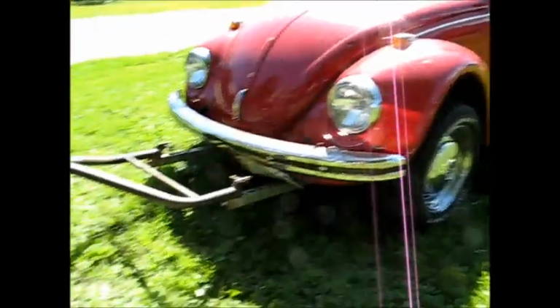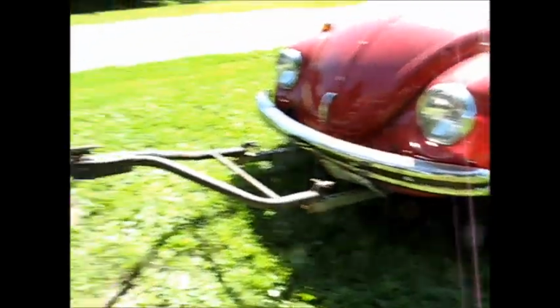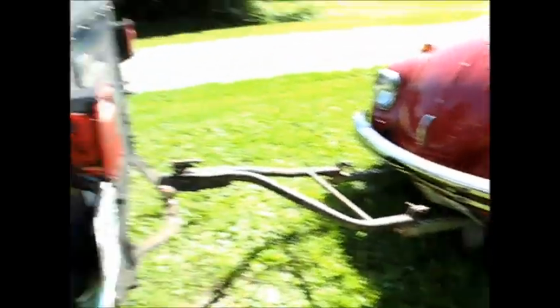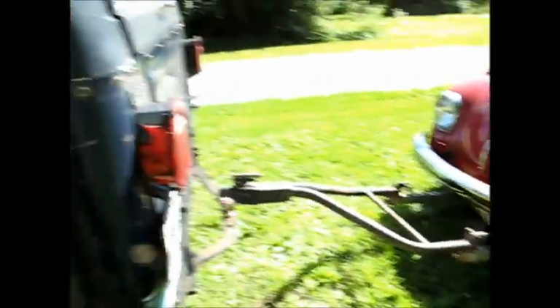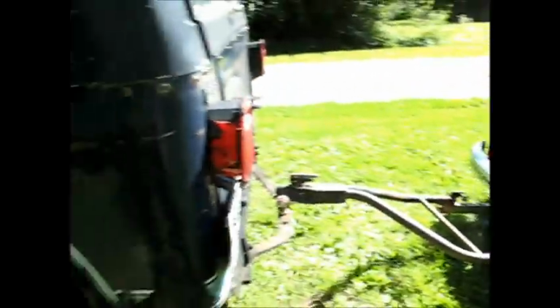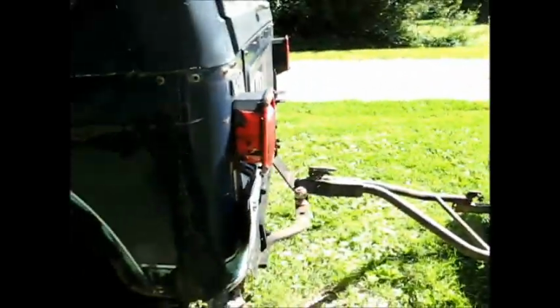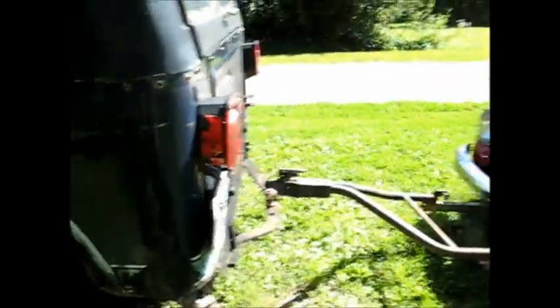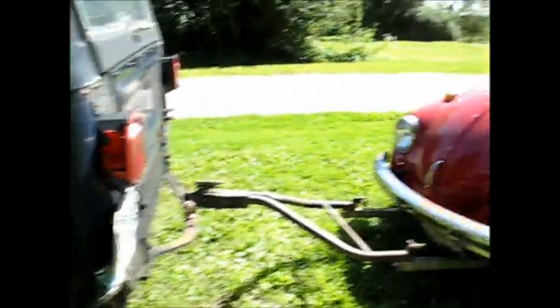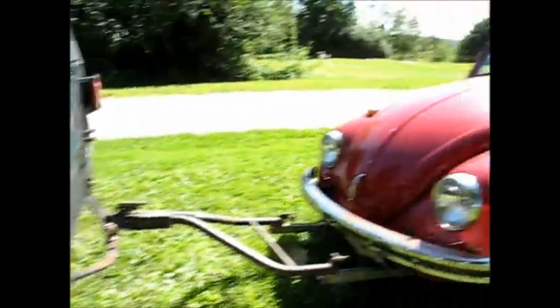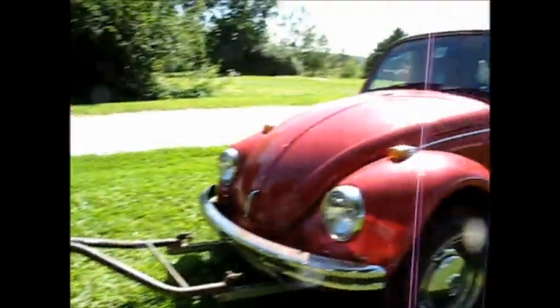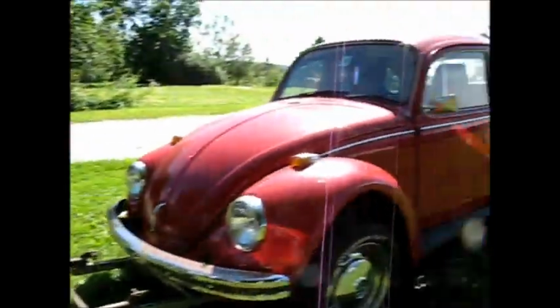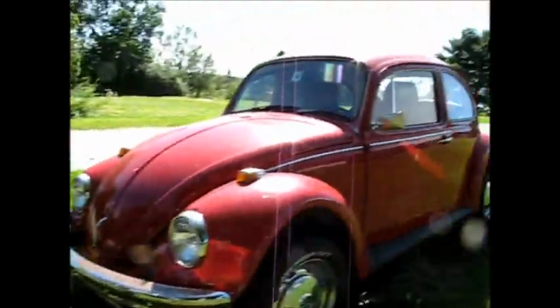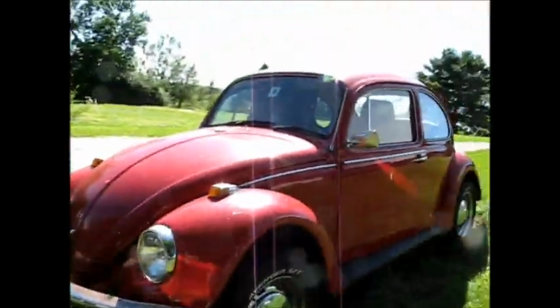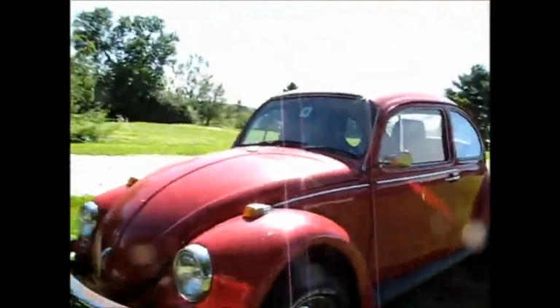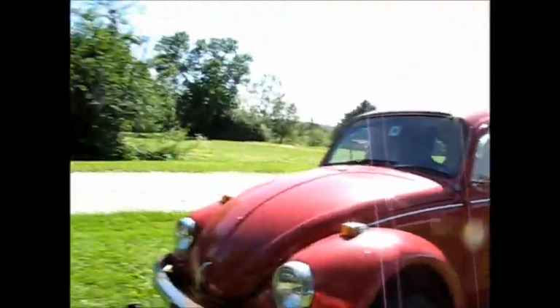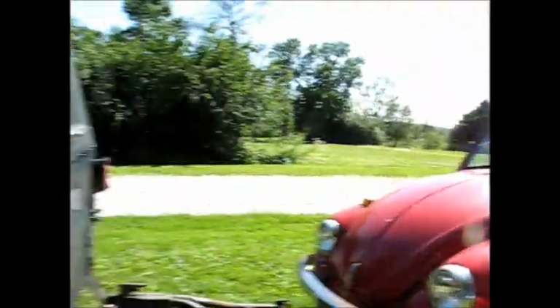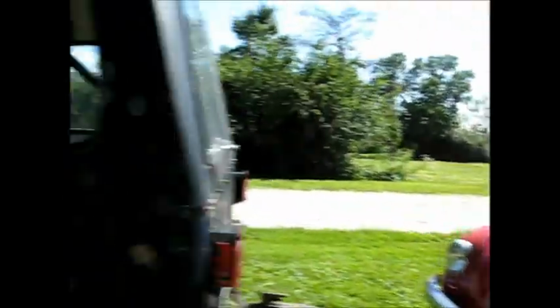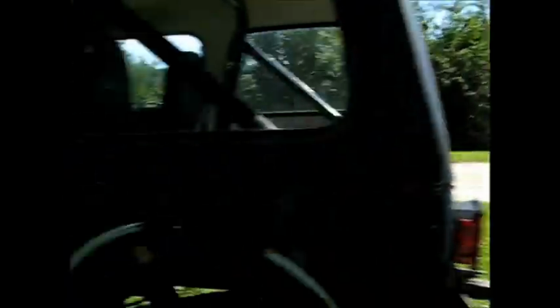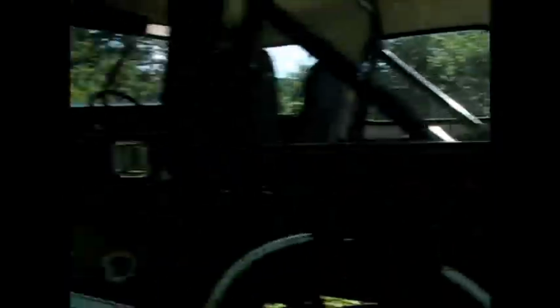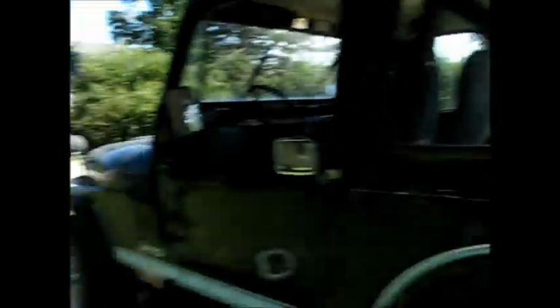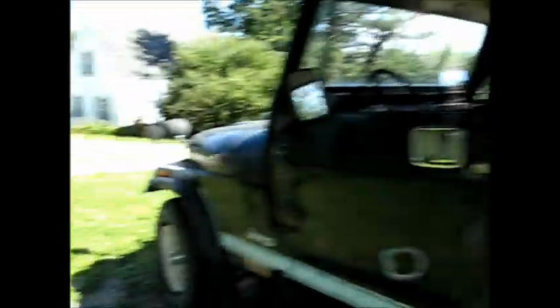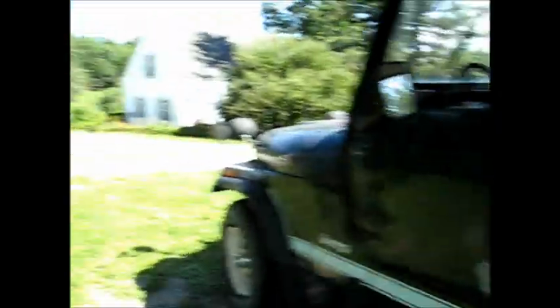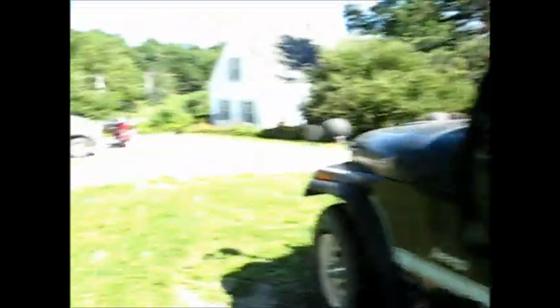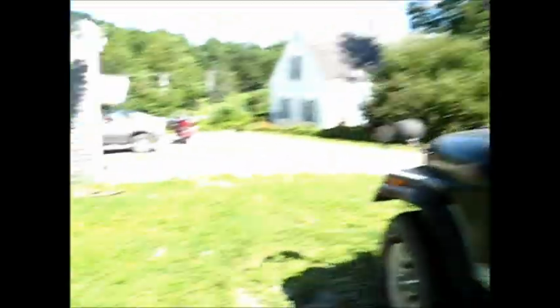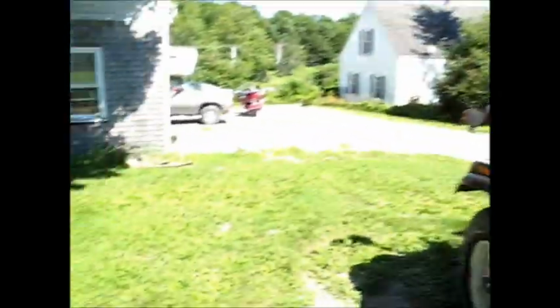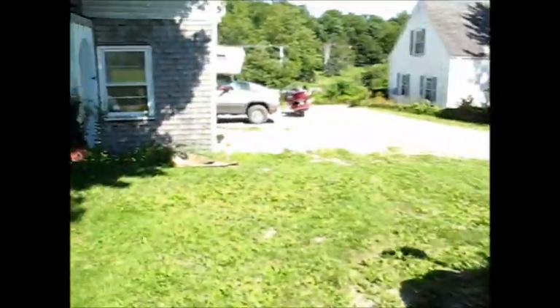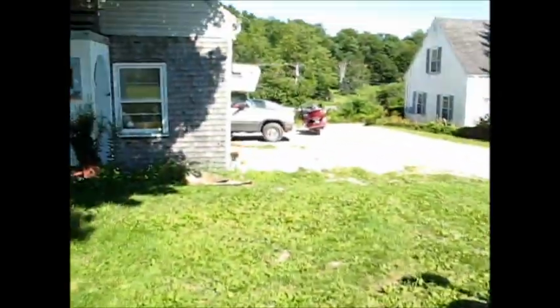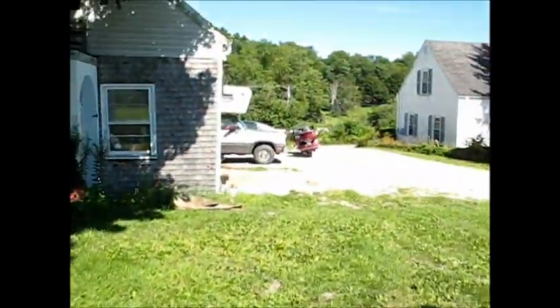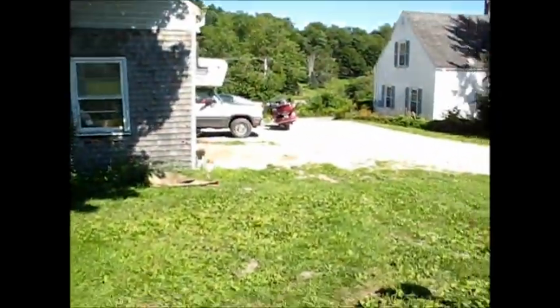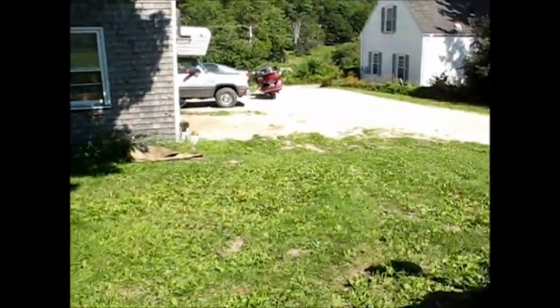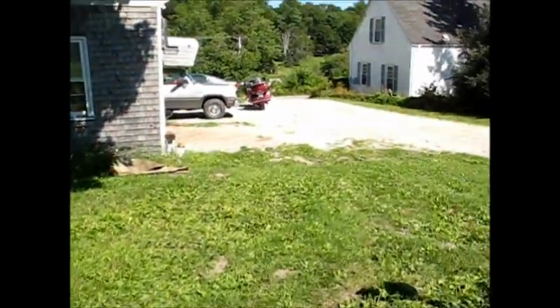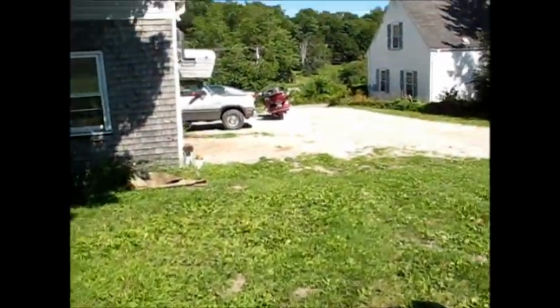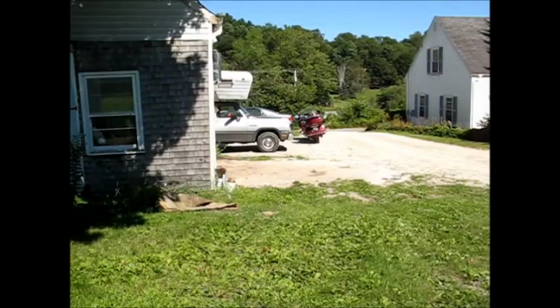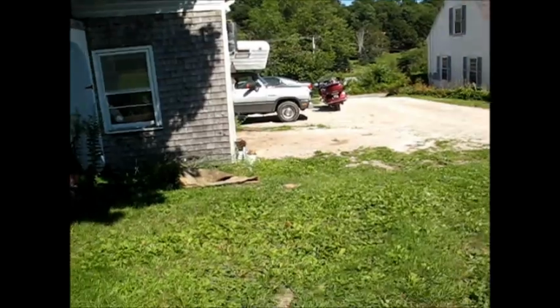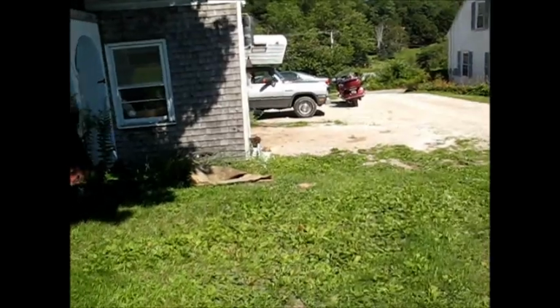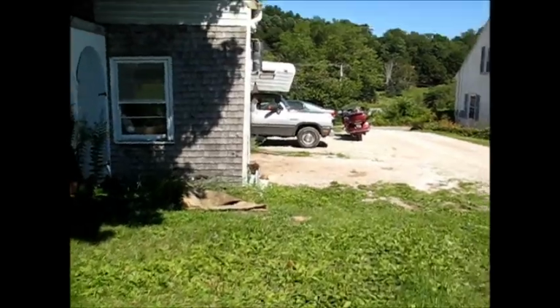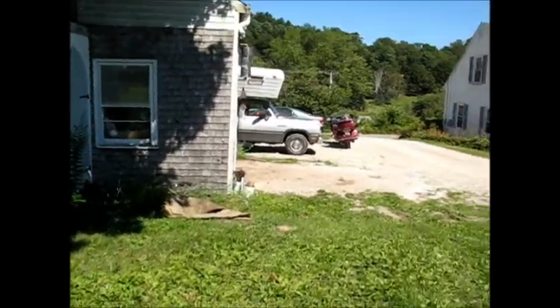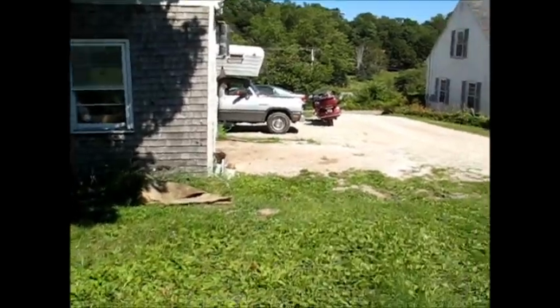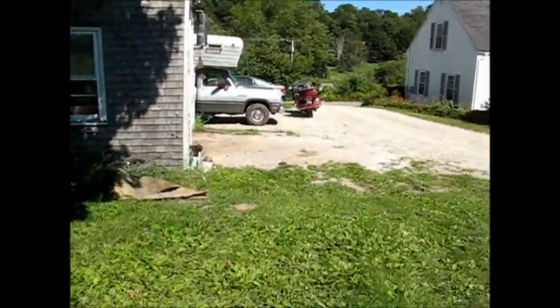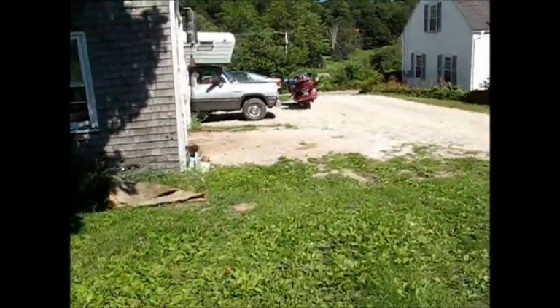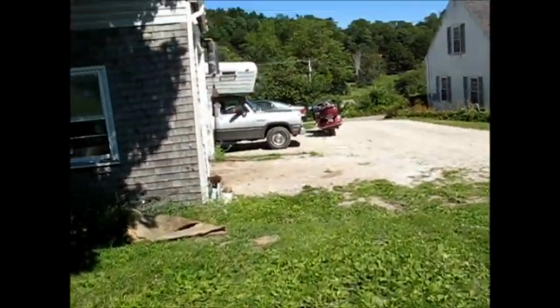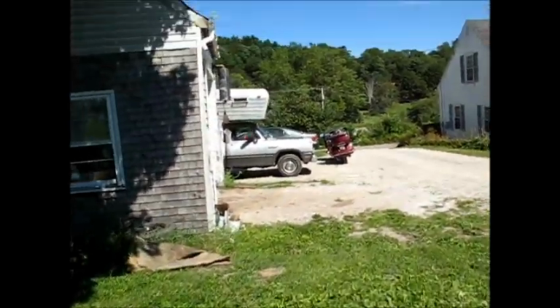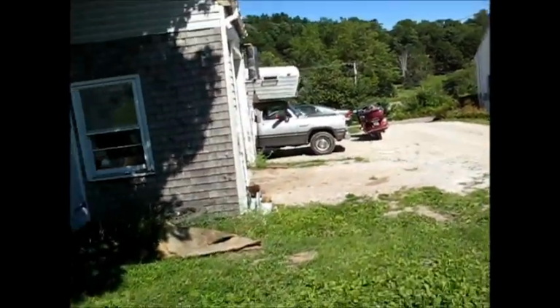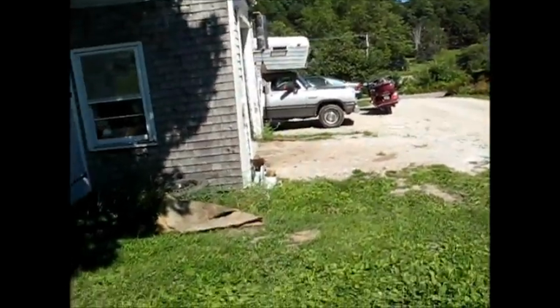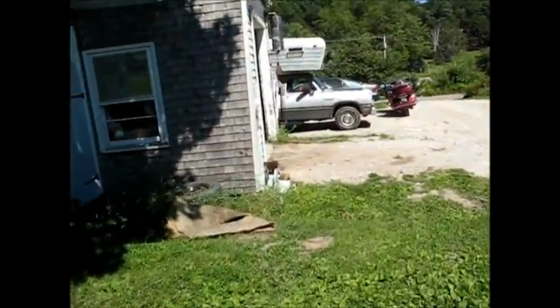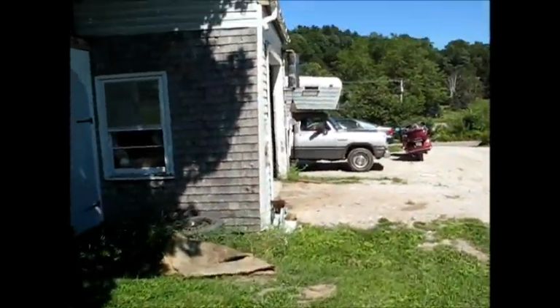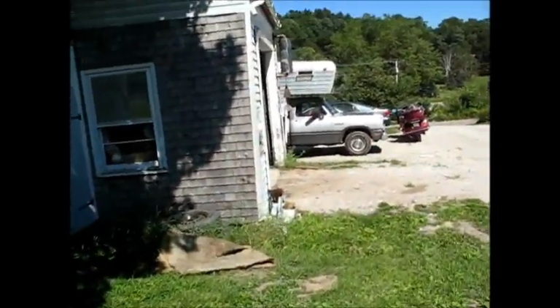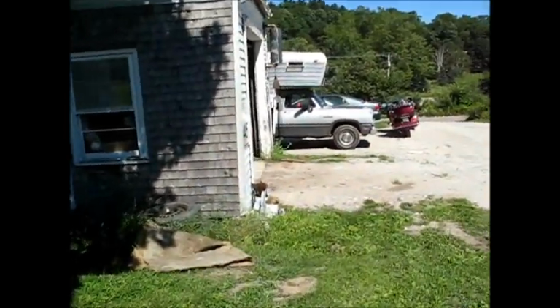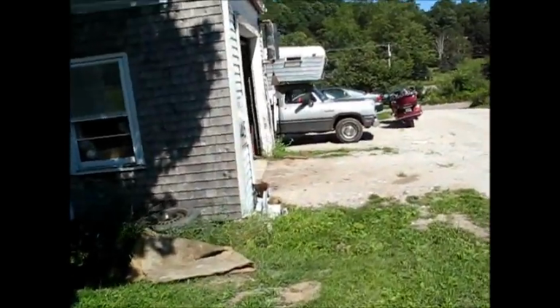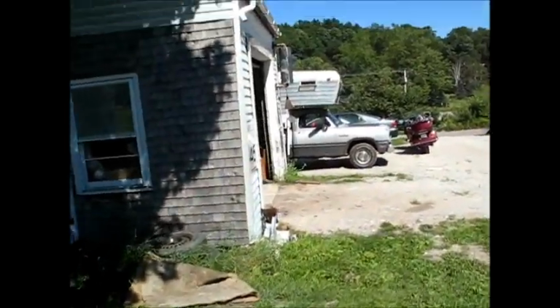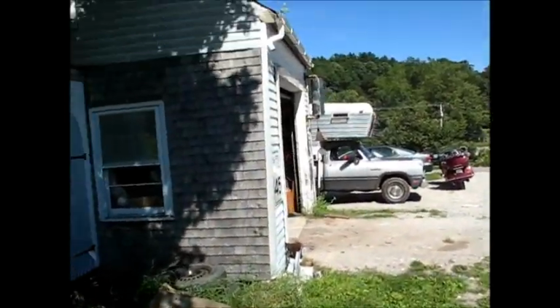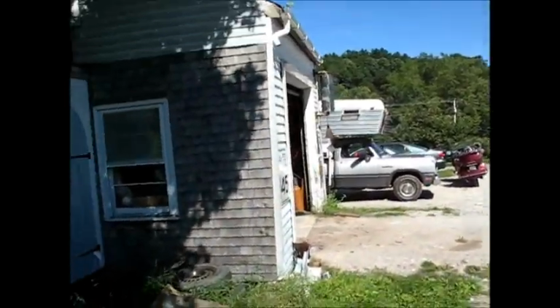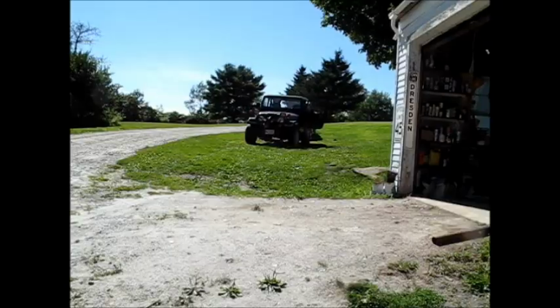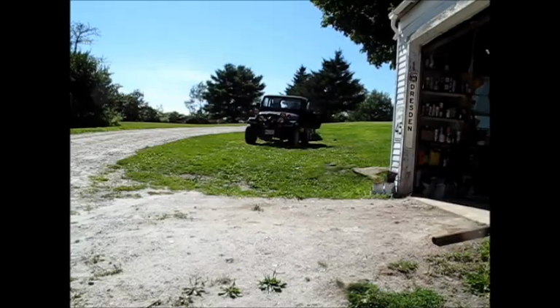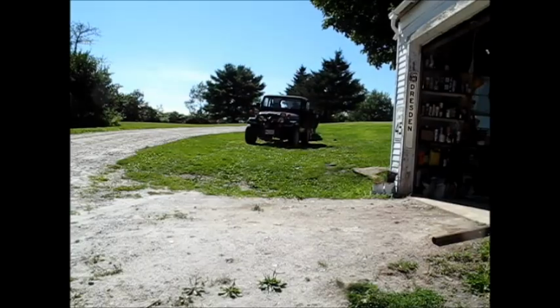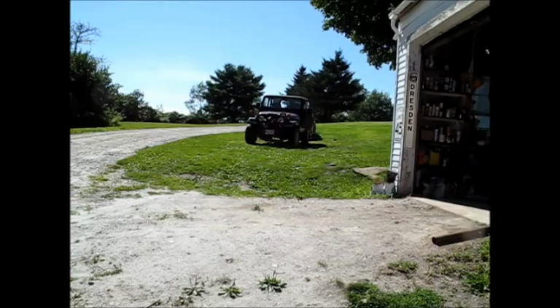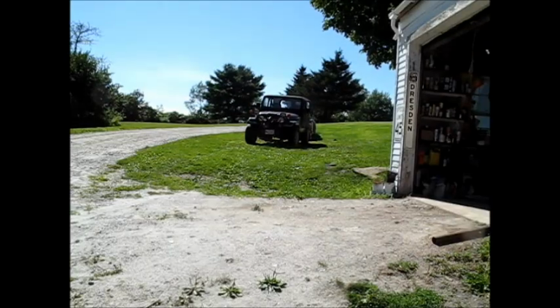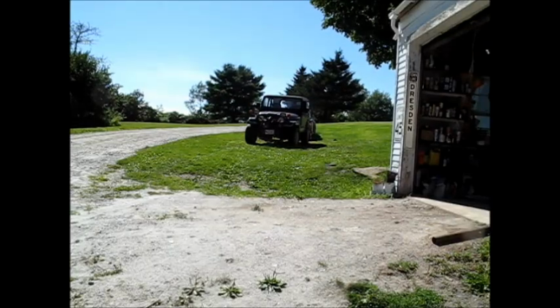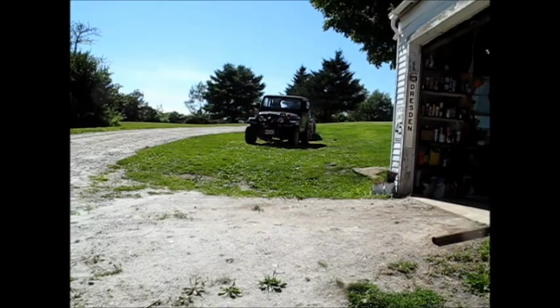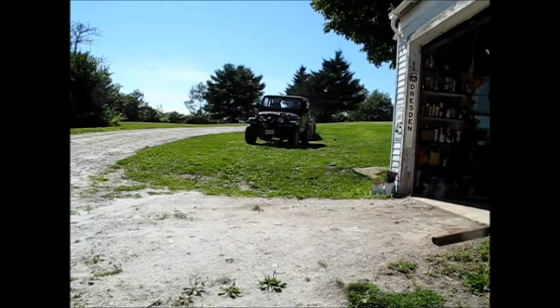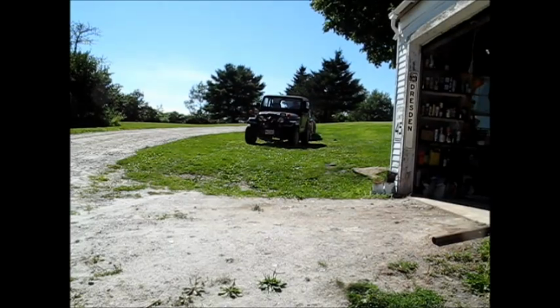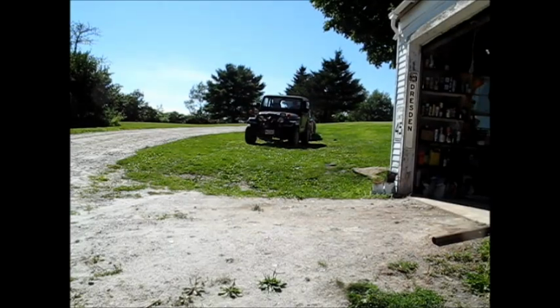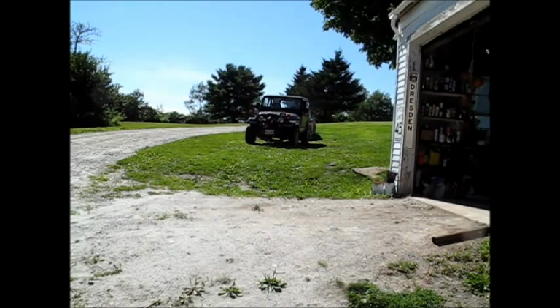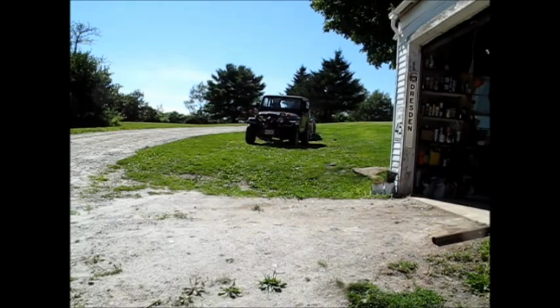We got her hooked up, so we're going to take her inside the garage there. I'll let y'all sit over in the truck and you can watch.